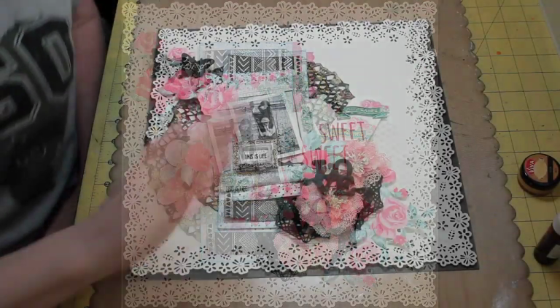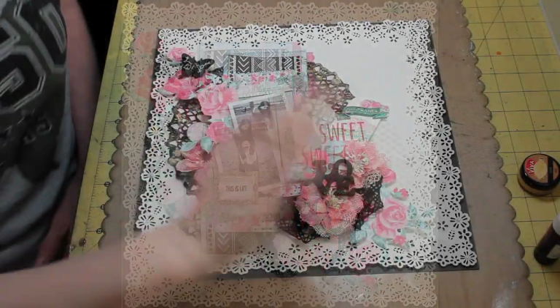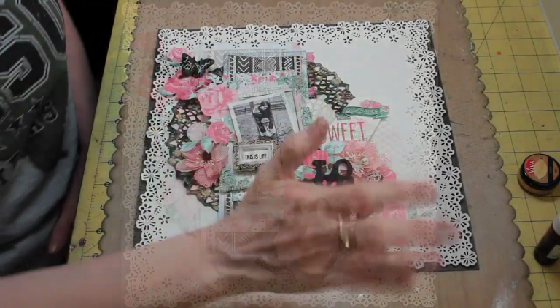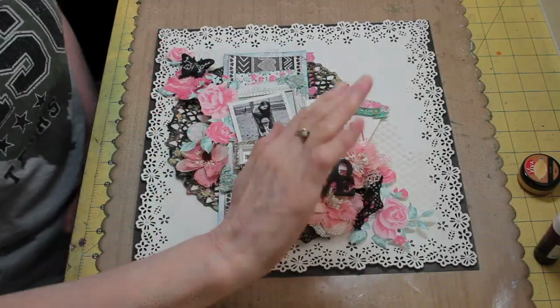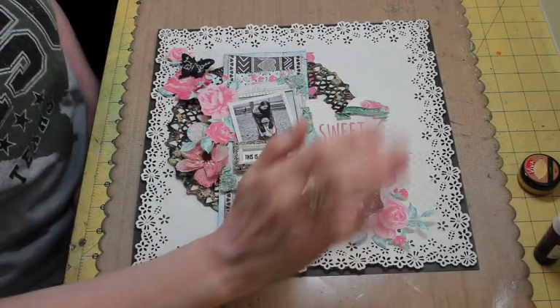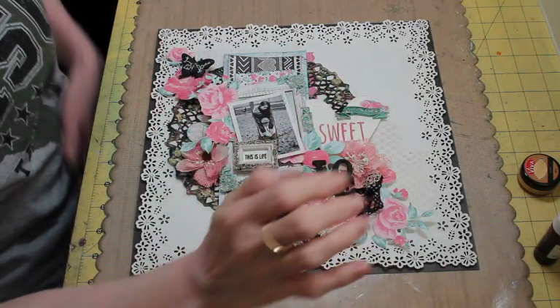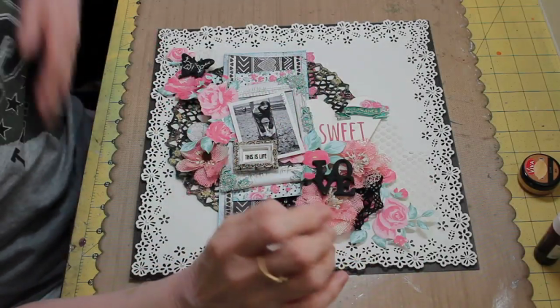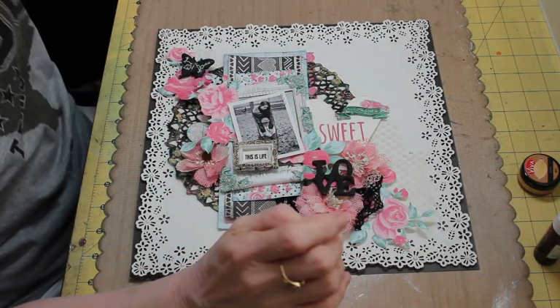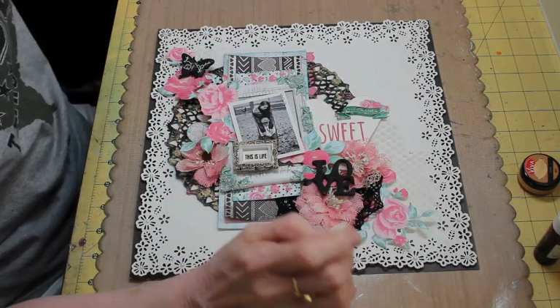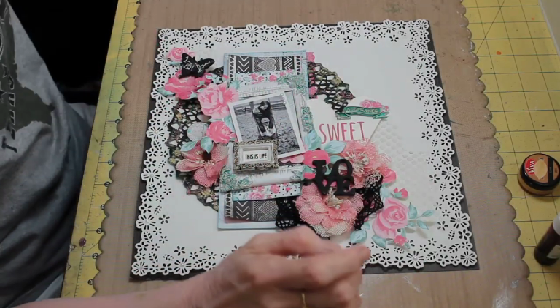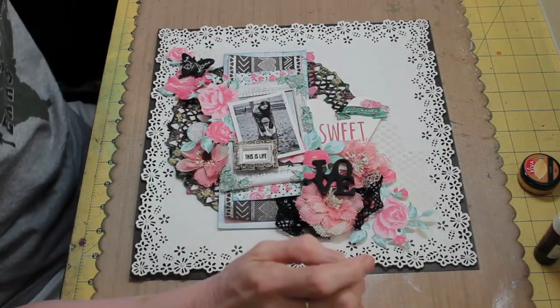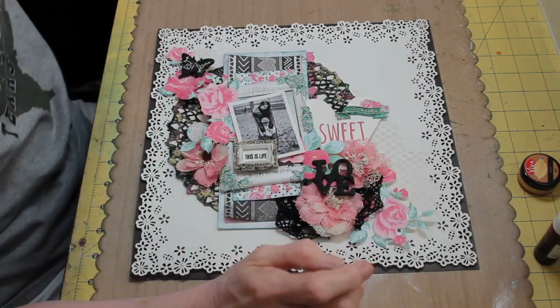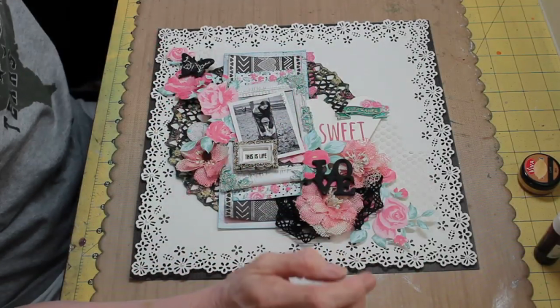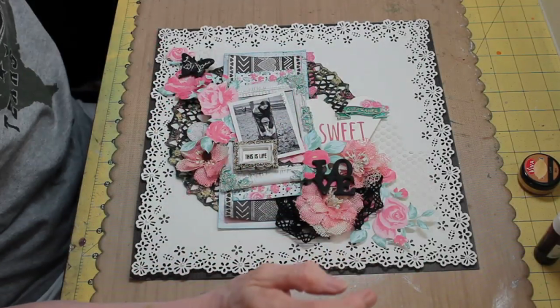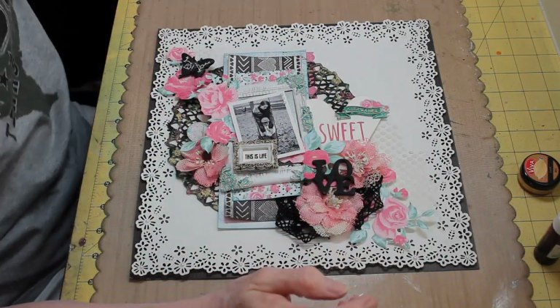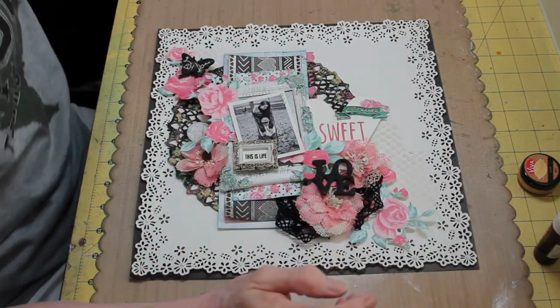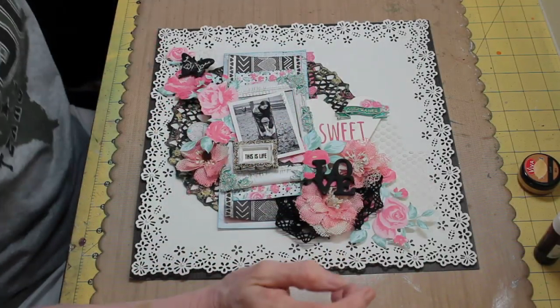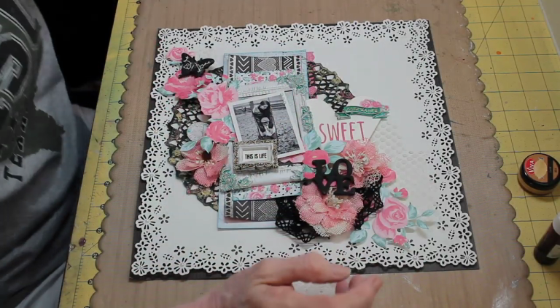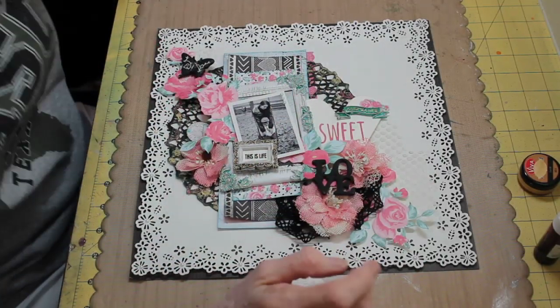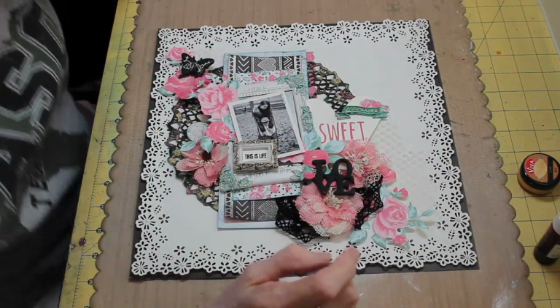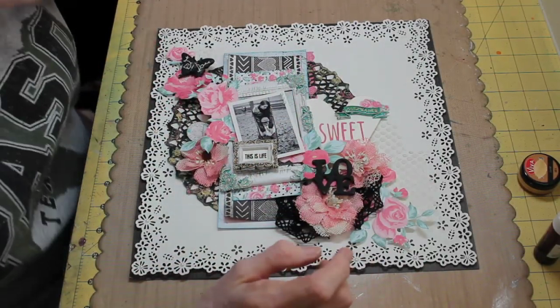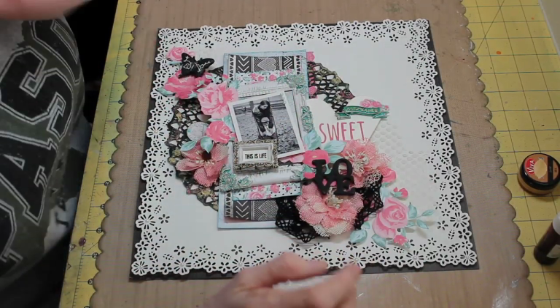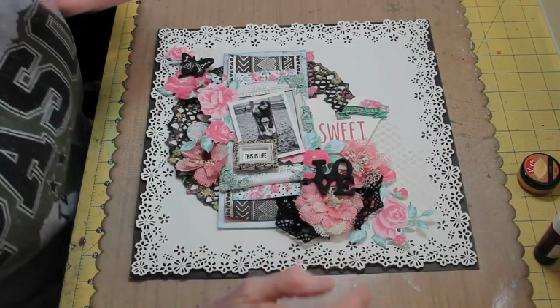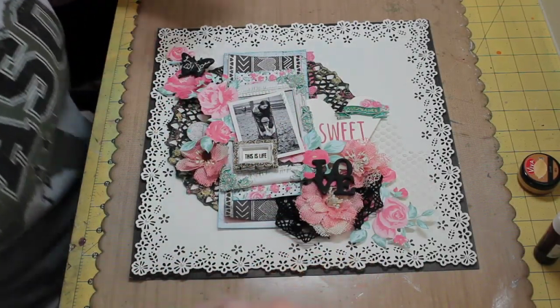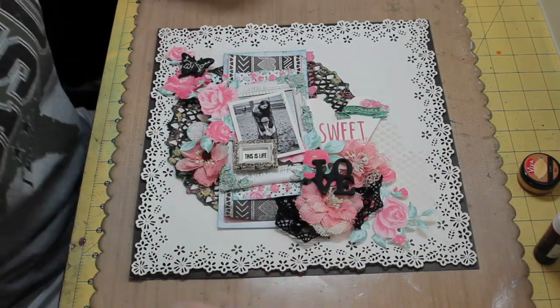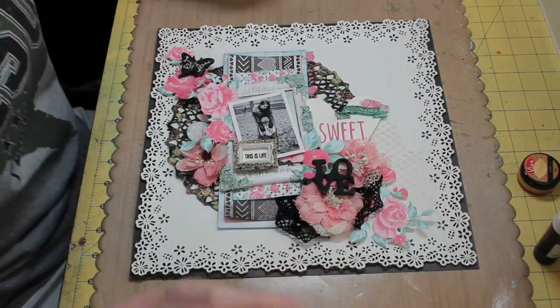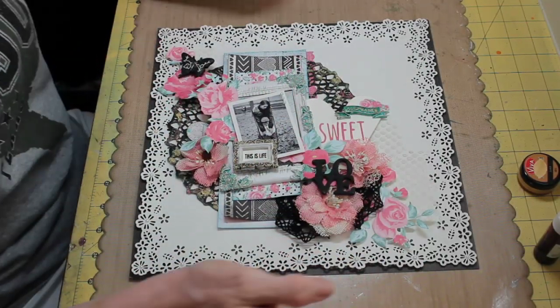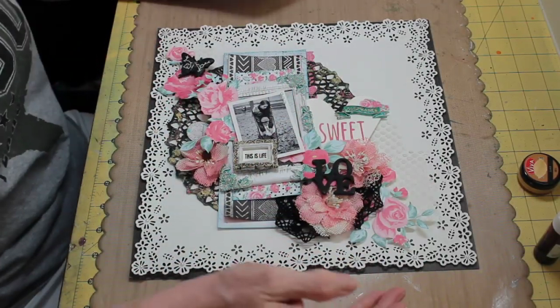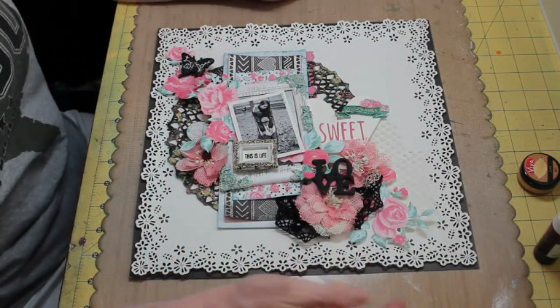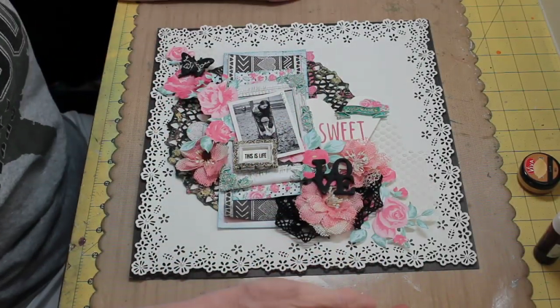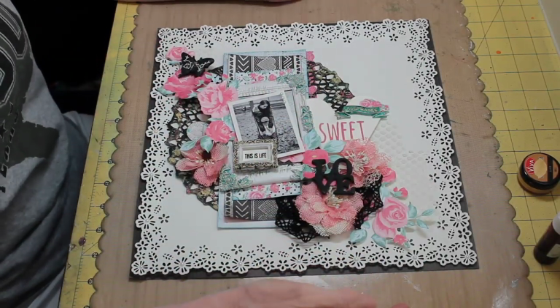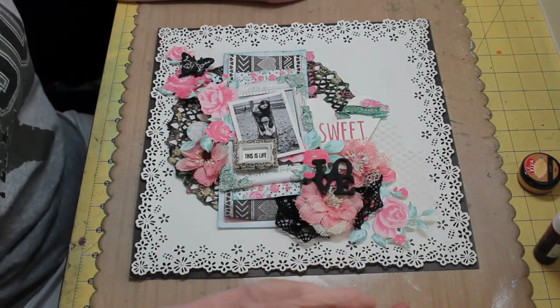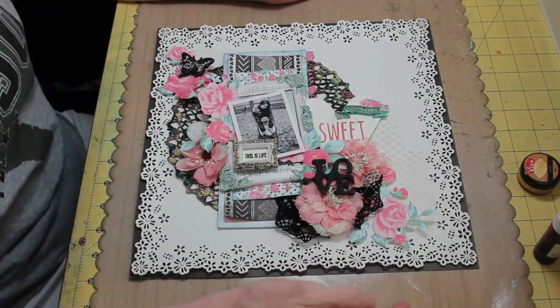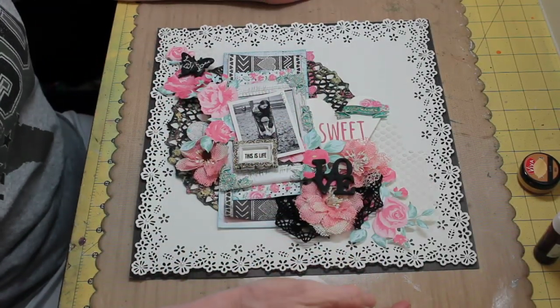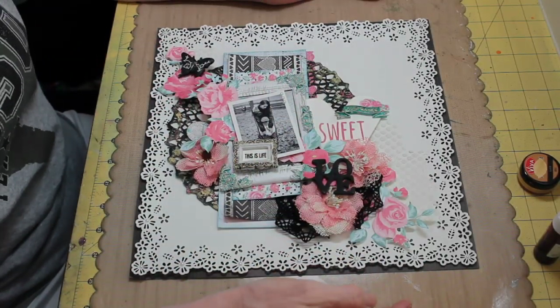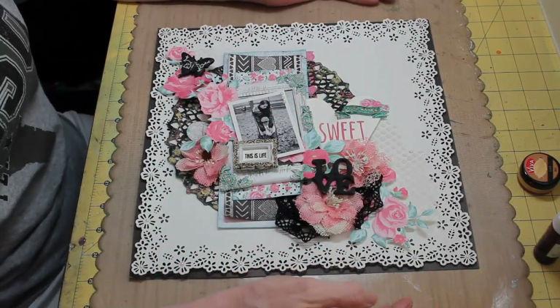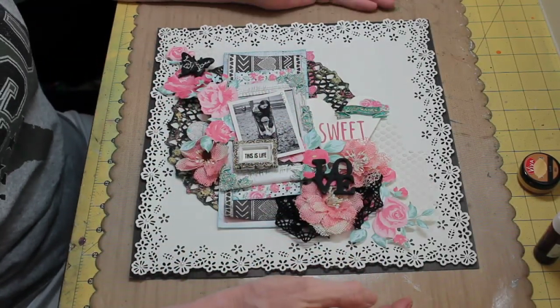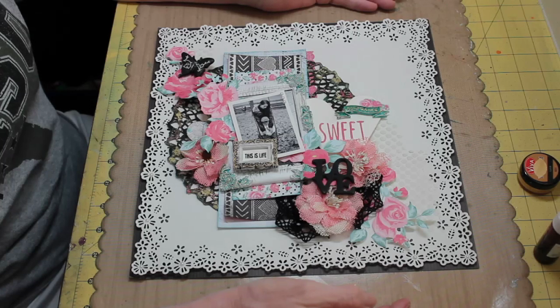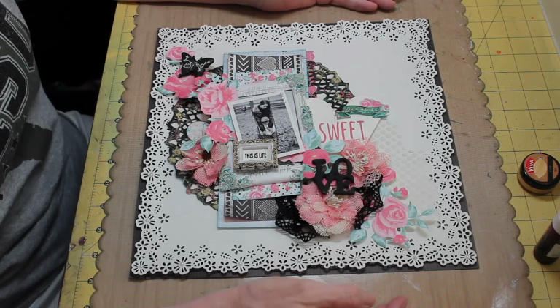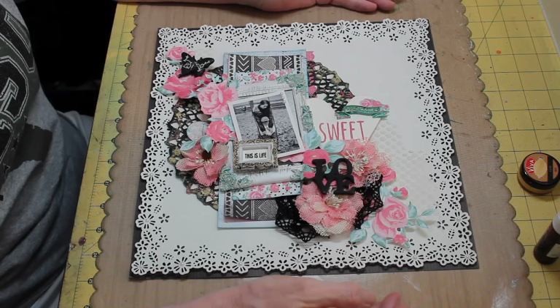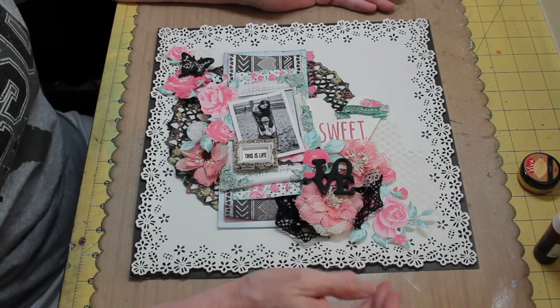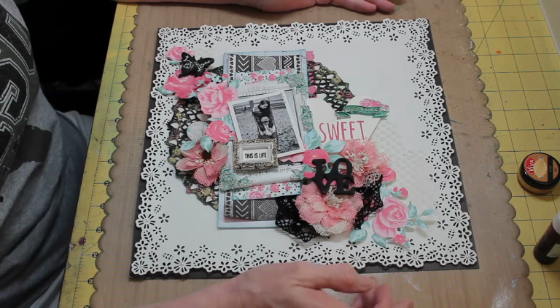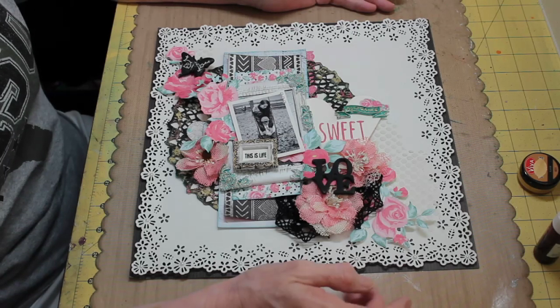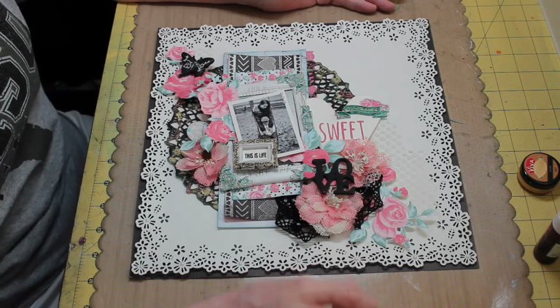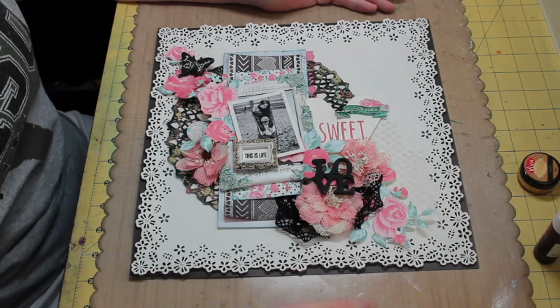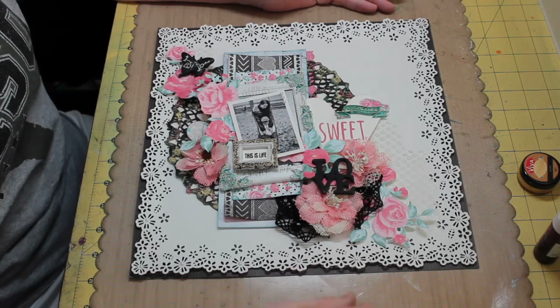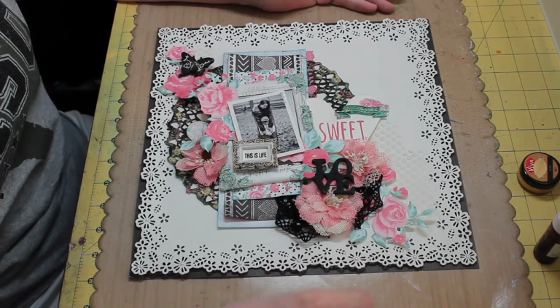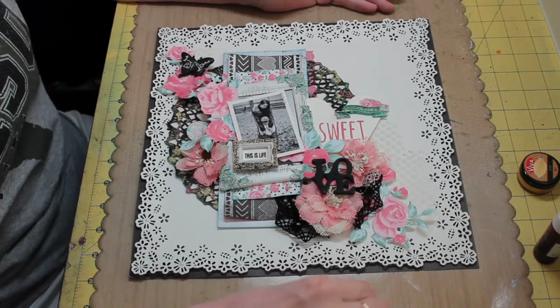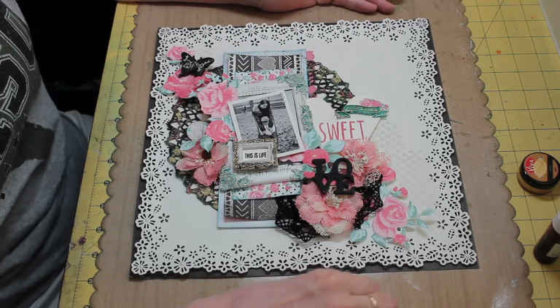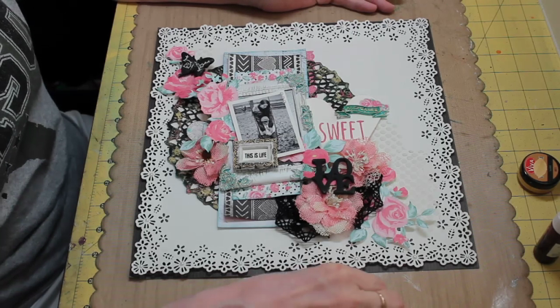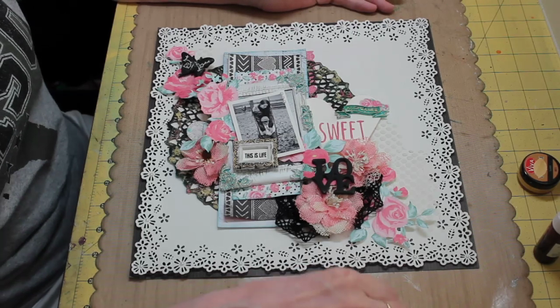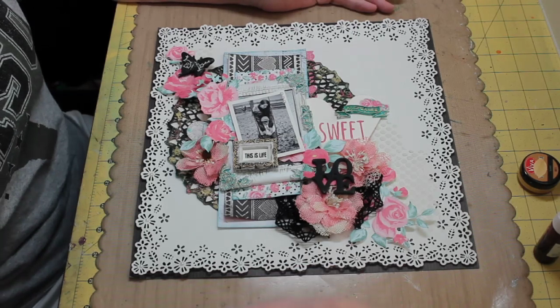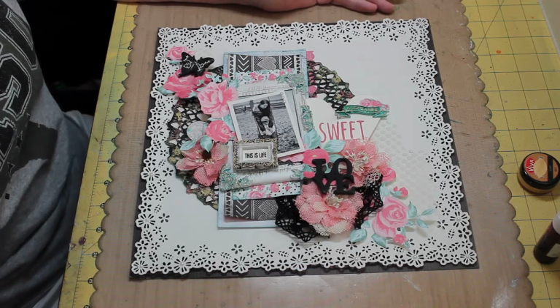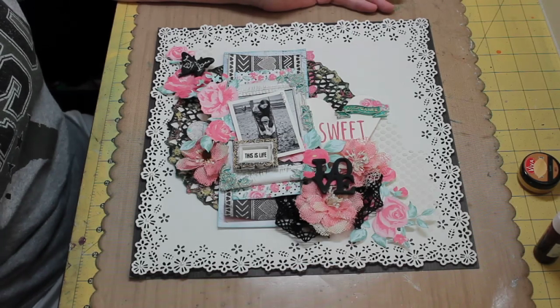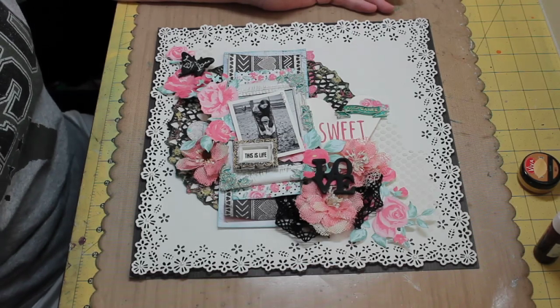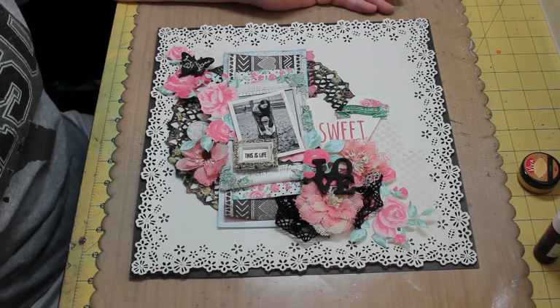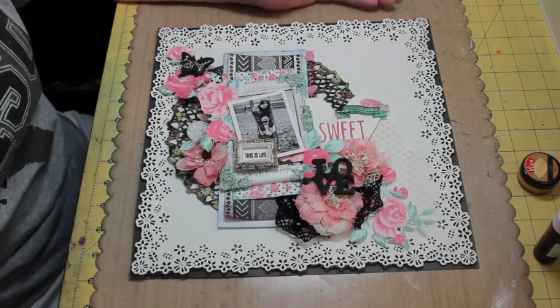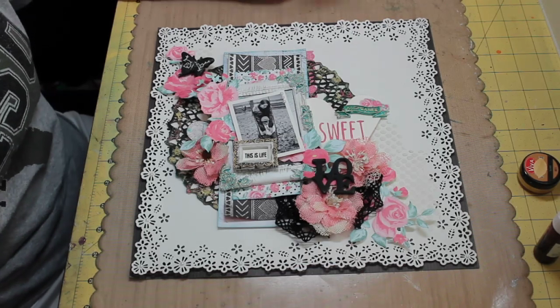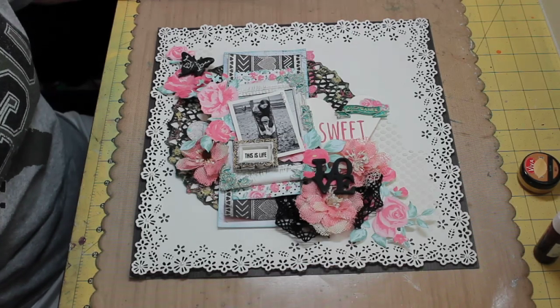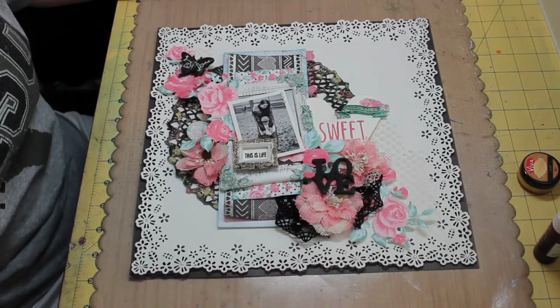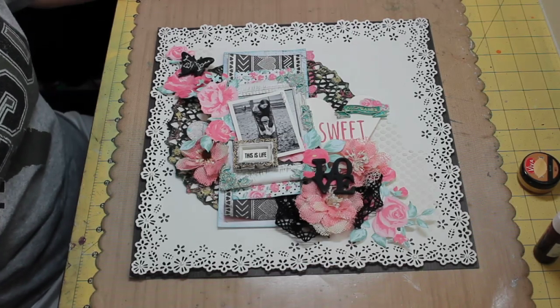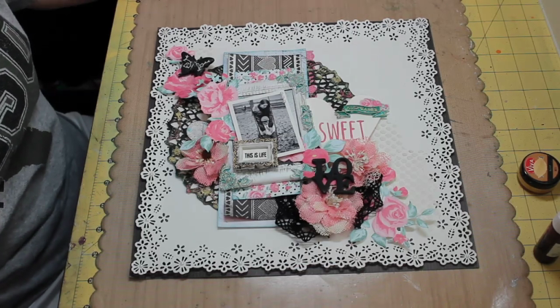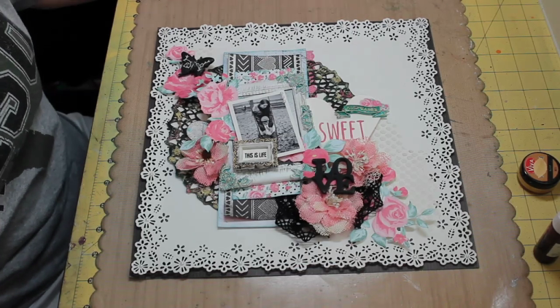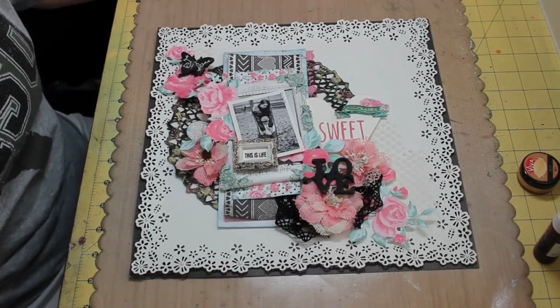Hi everyone, Lynn here for Flying Unicorn and today I have a layout share for you made with the July kit of the month.